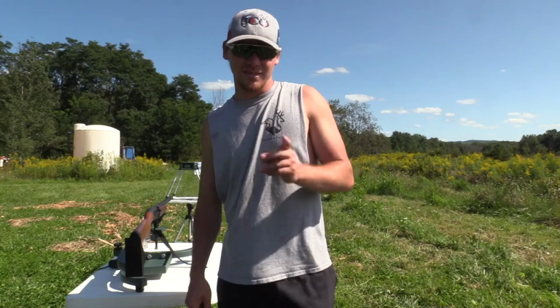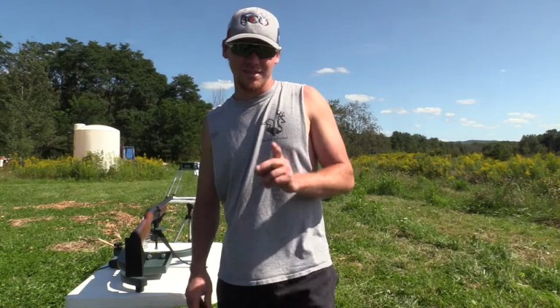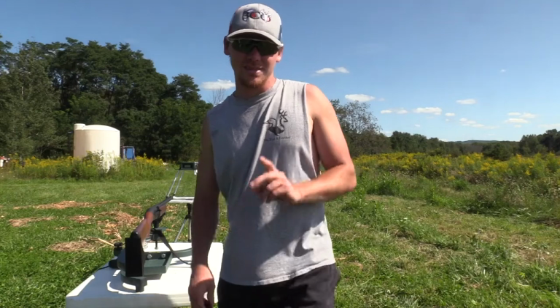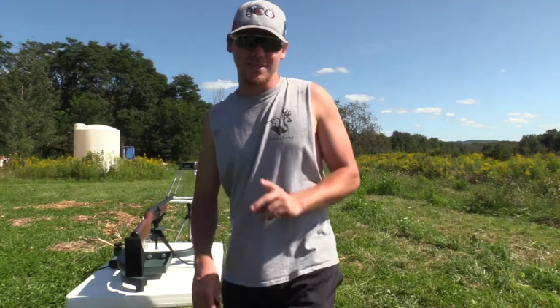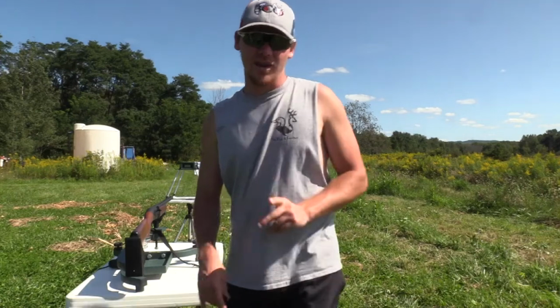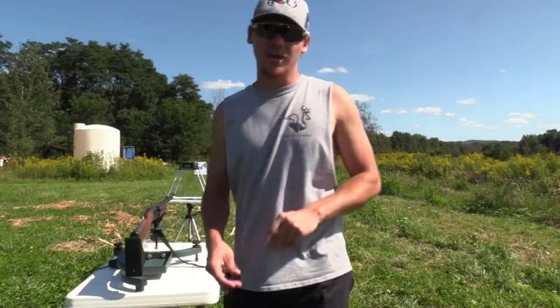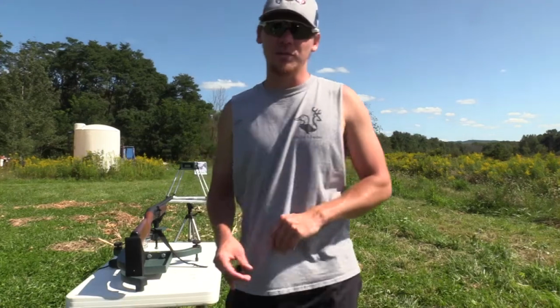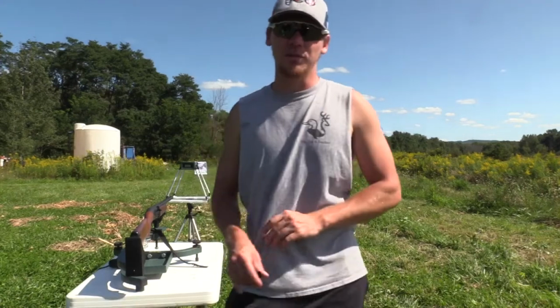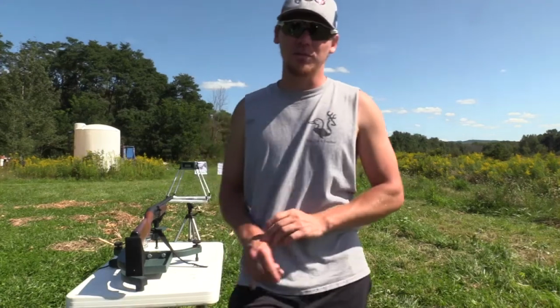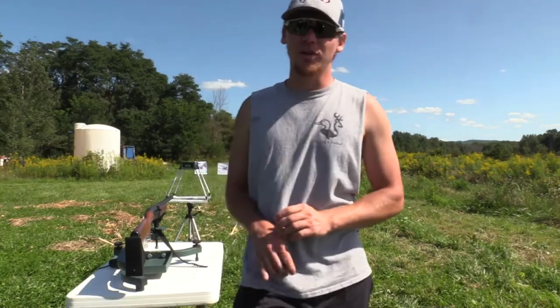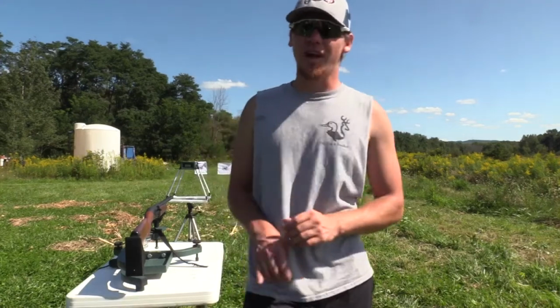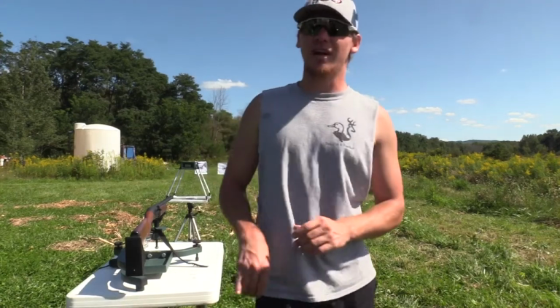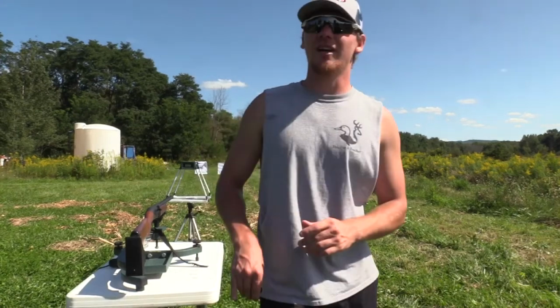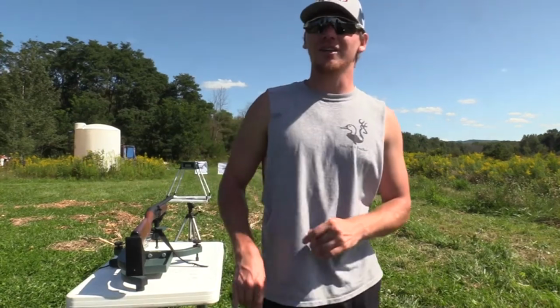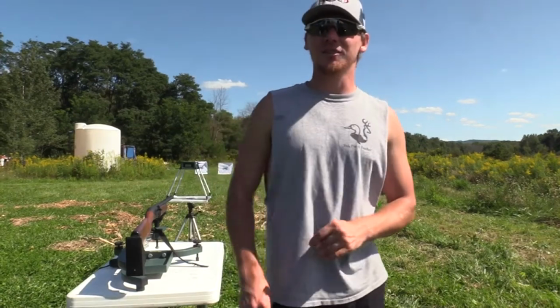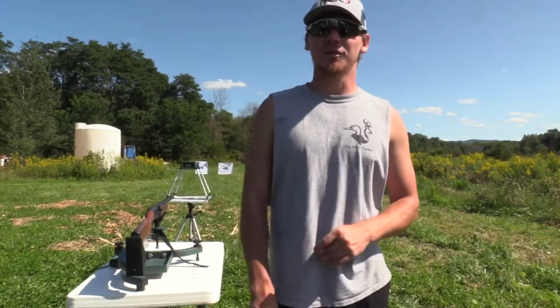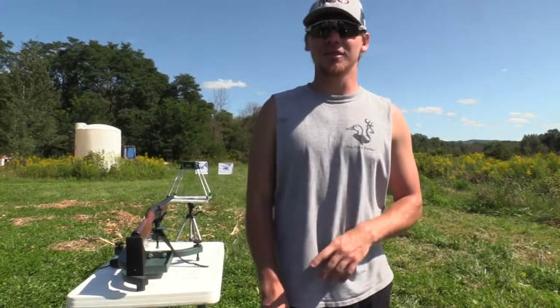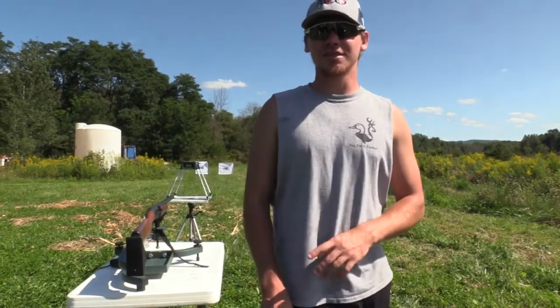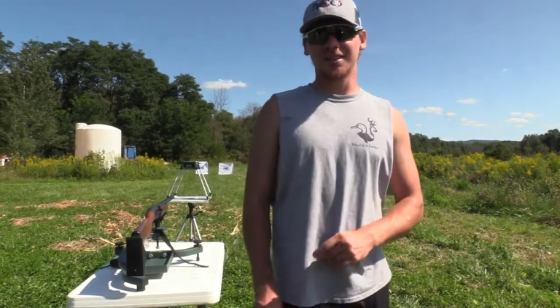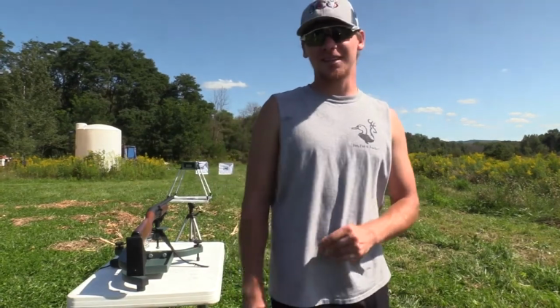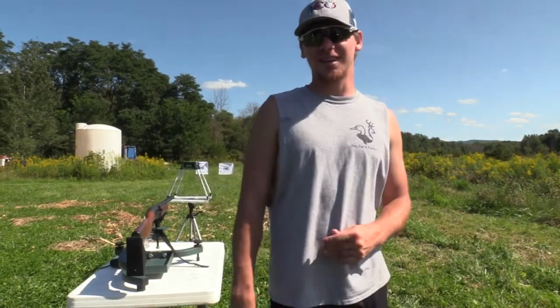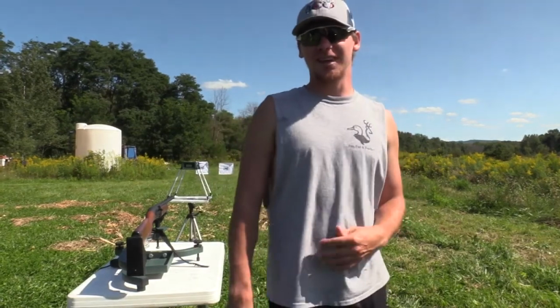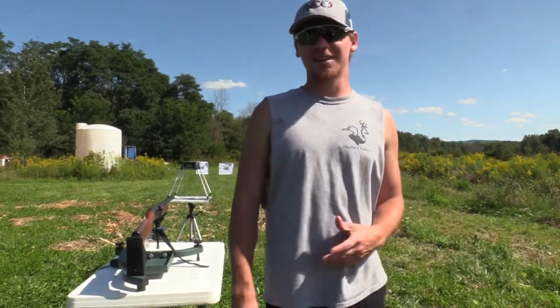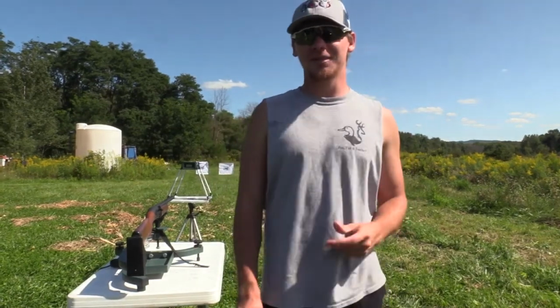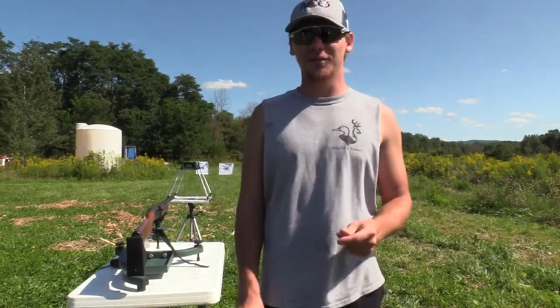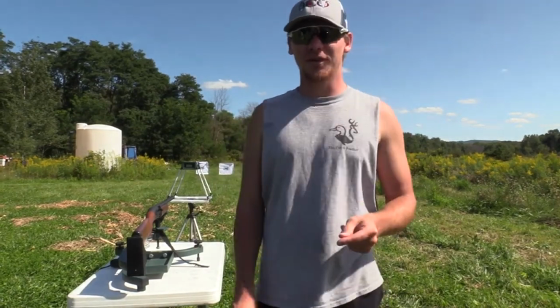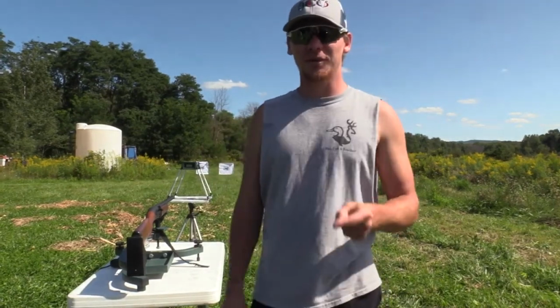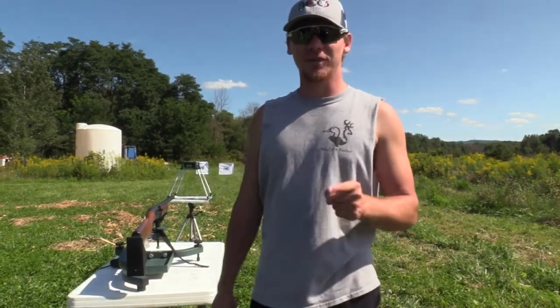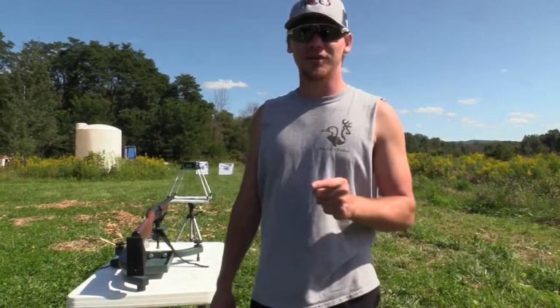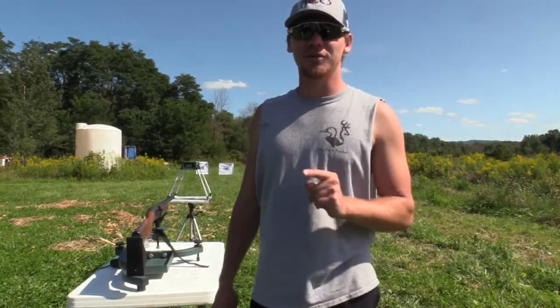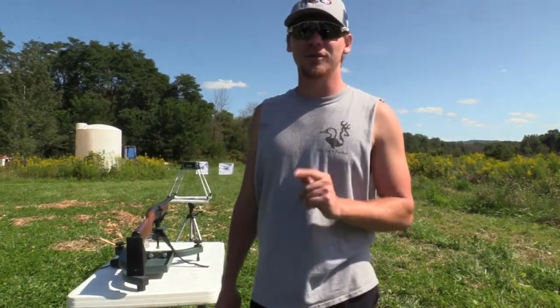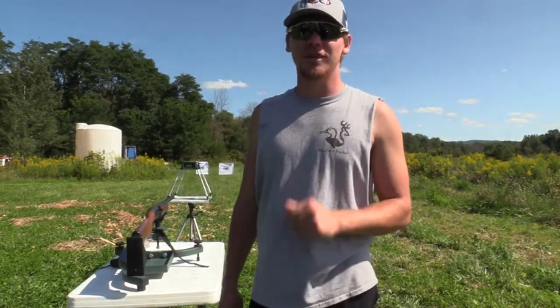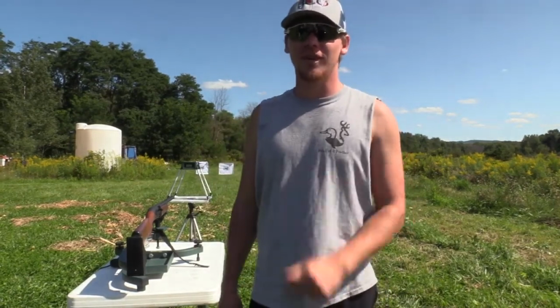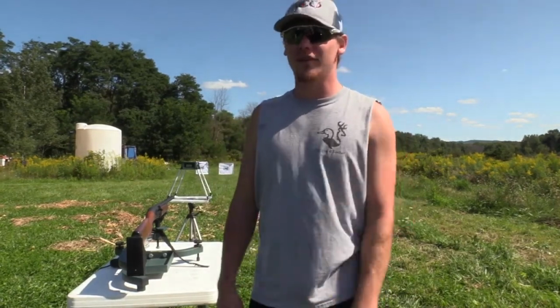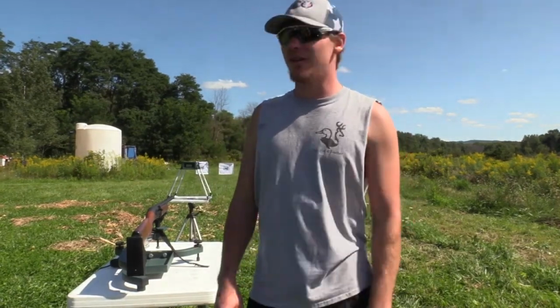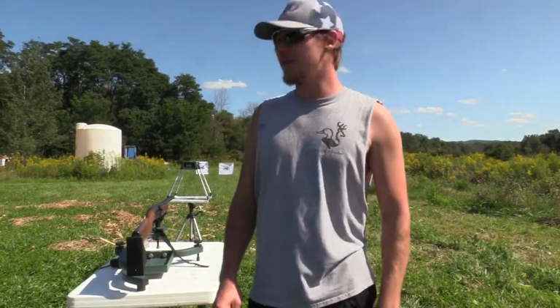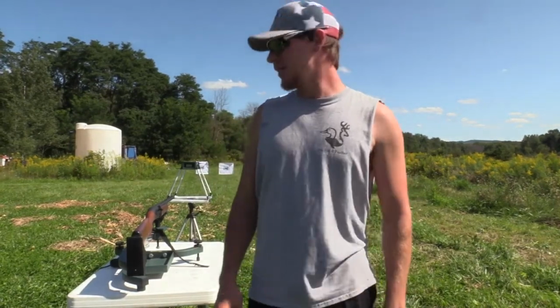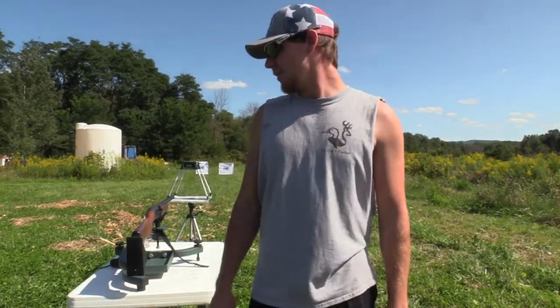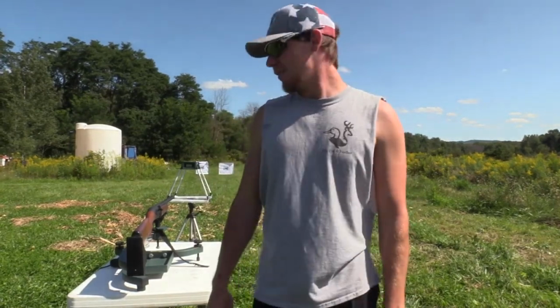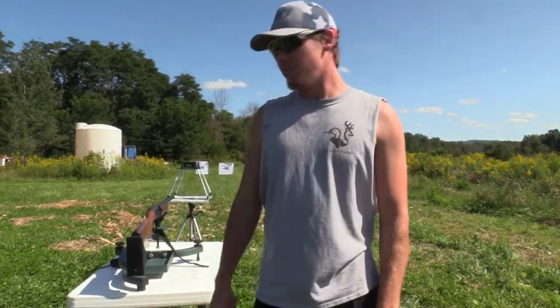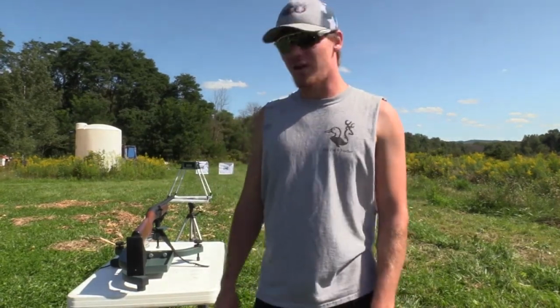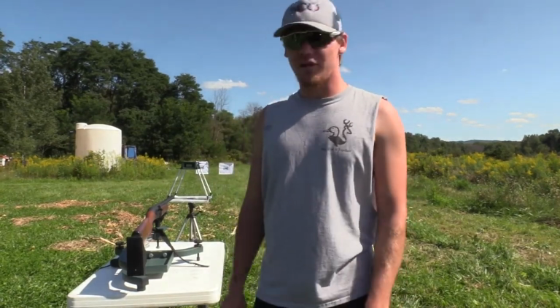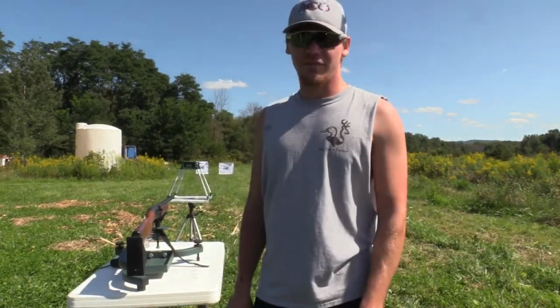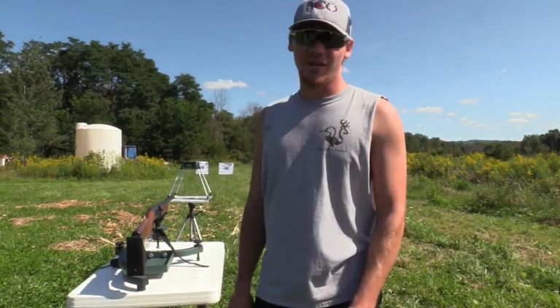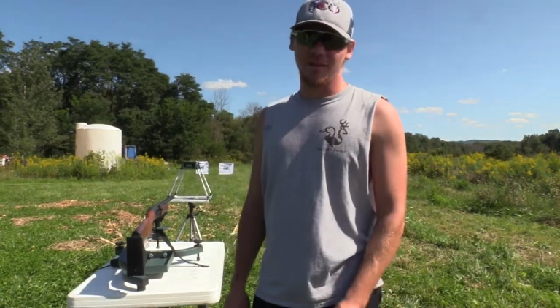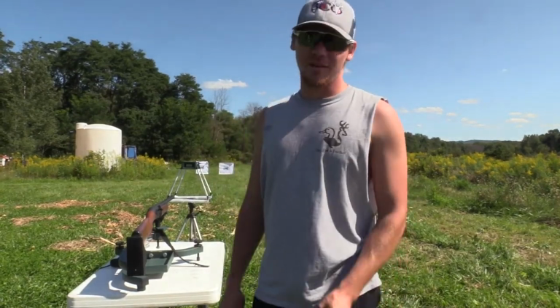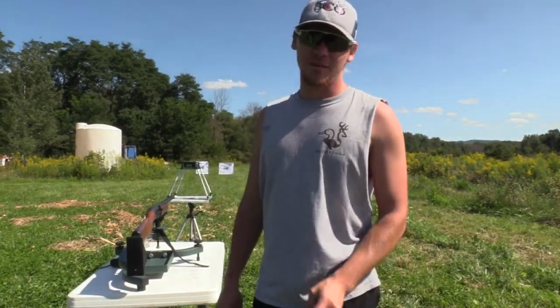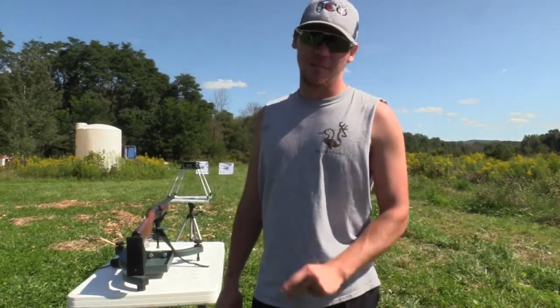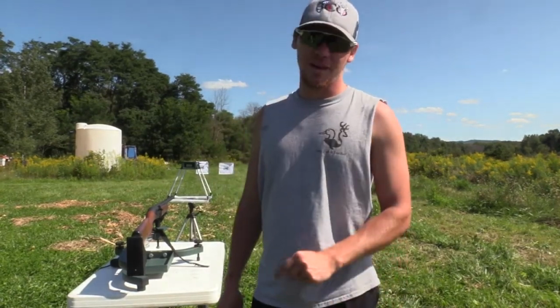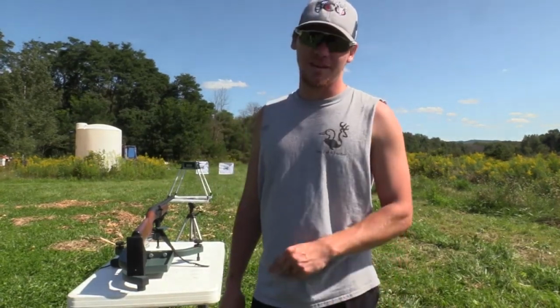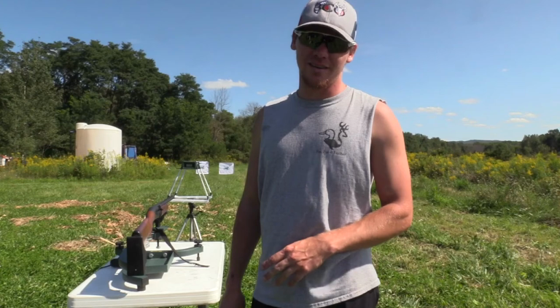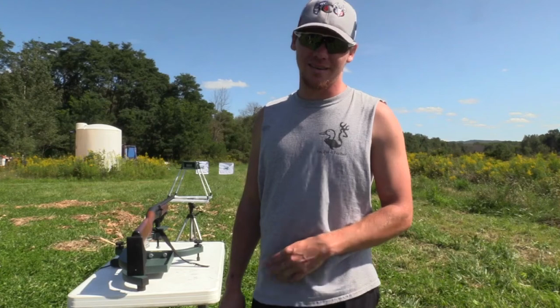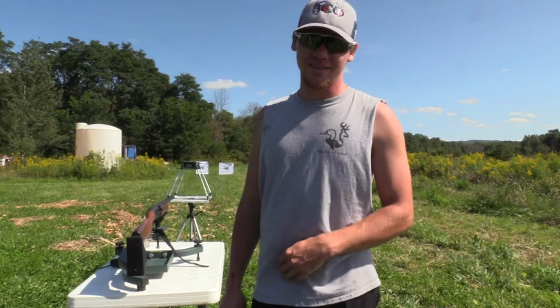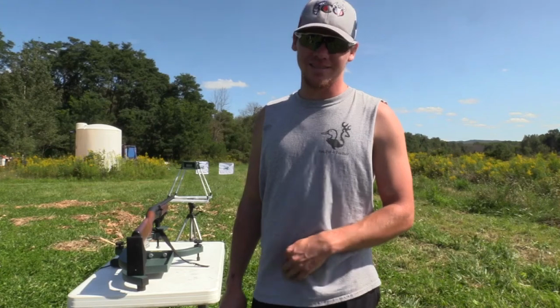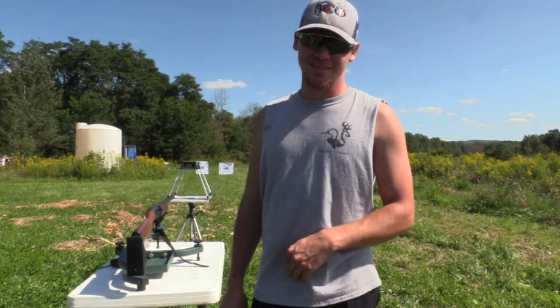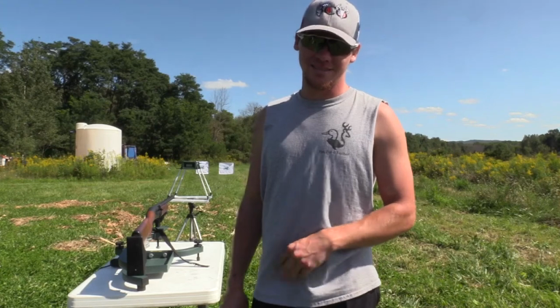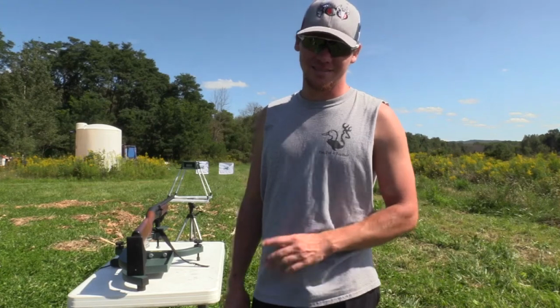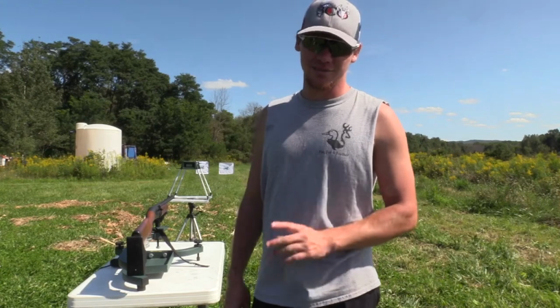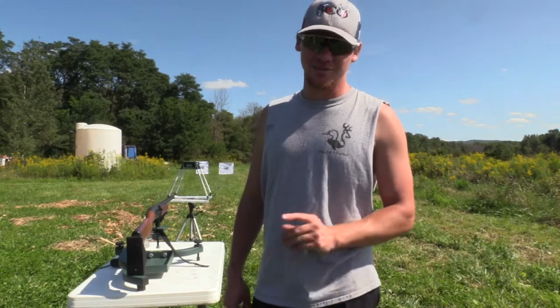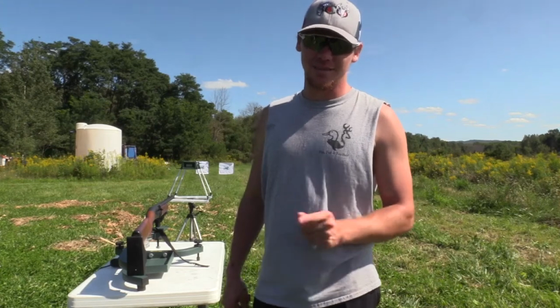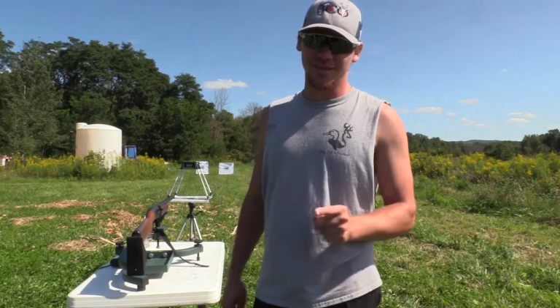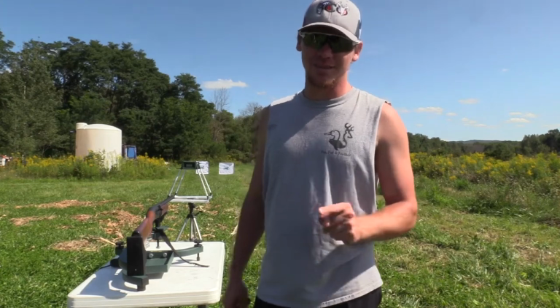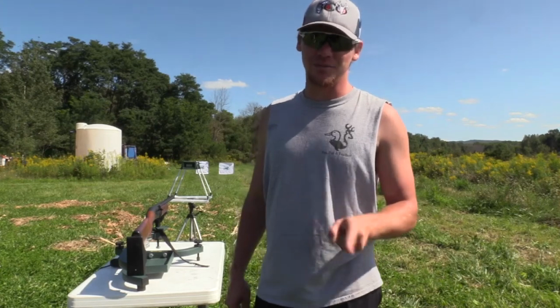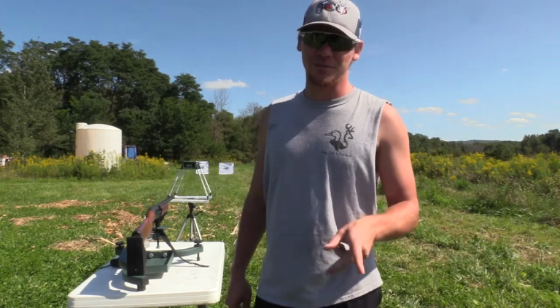This is Hawk with Blue Collar Outdoors, and today we're going to be doing another waterfowl pattern test, so stay tuned.